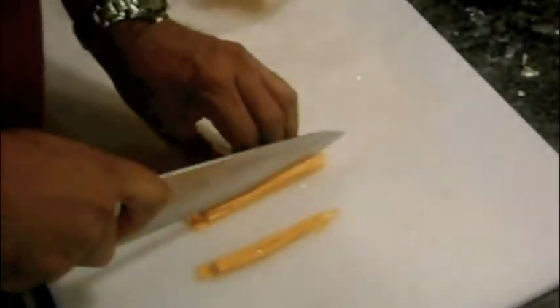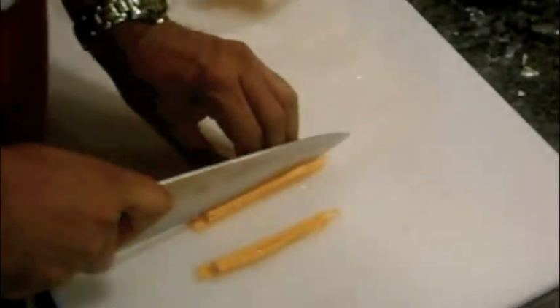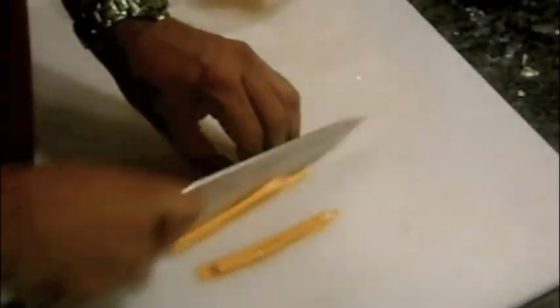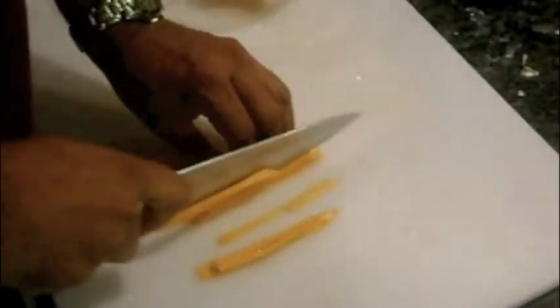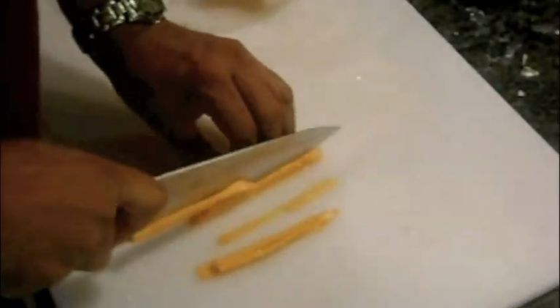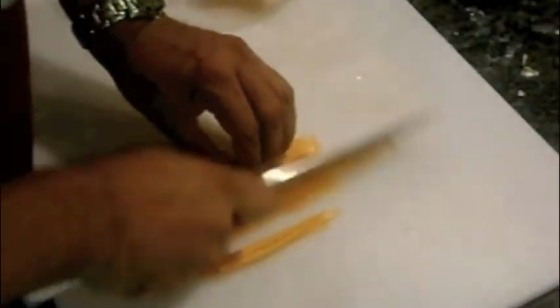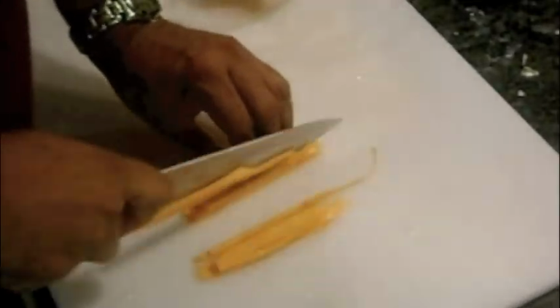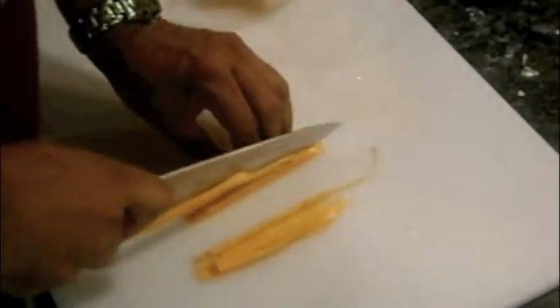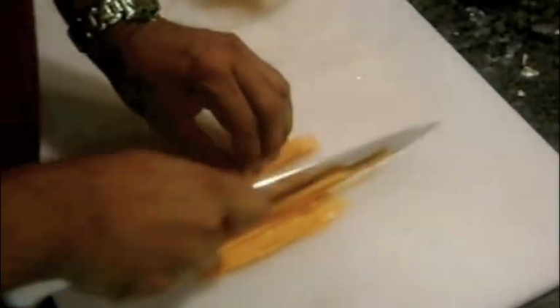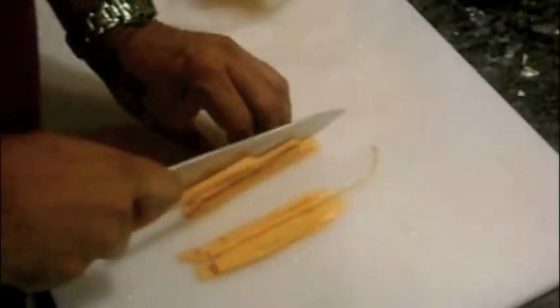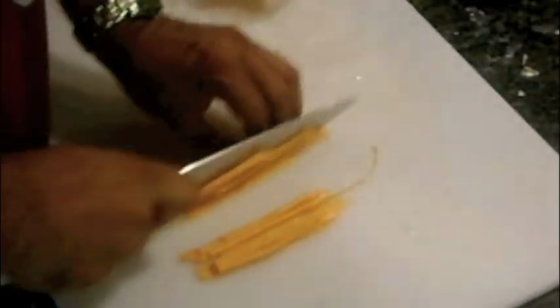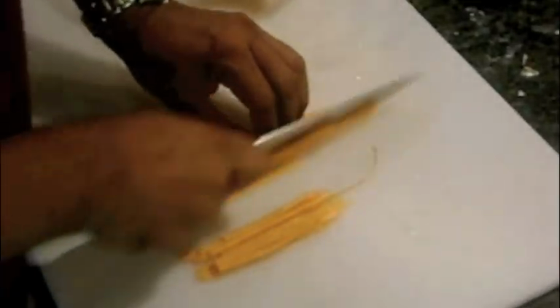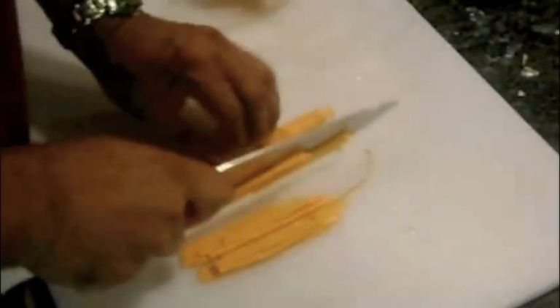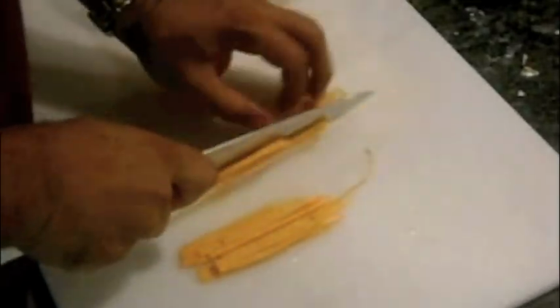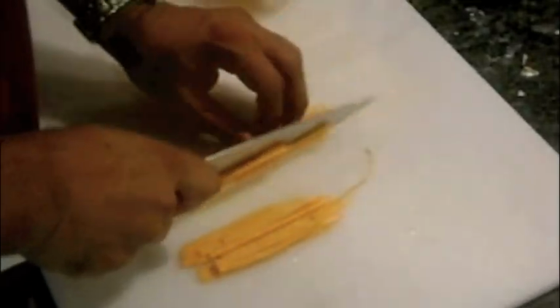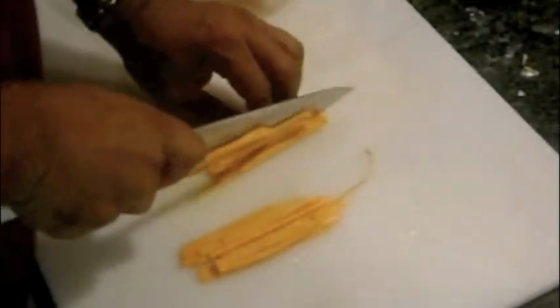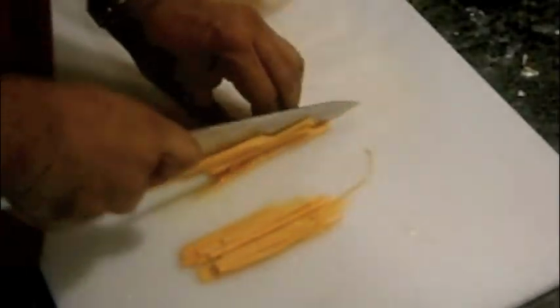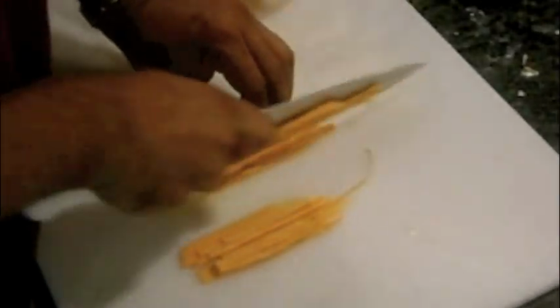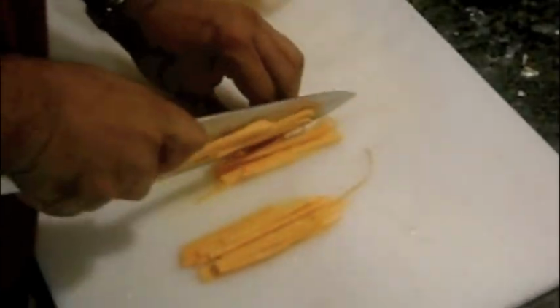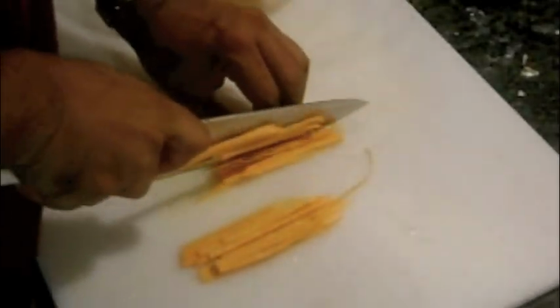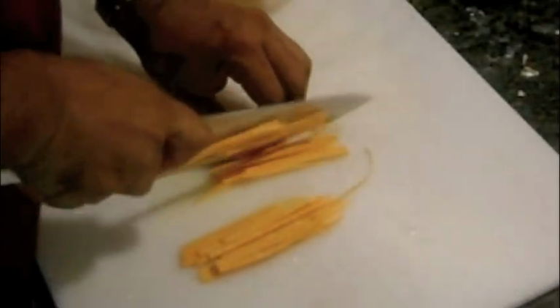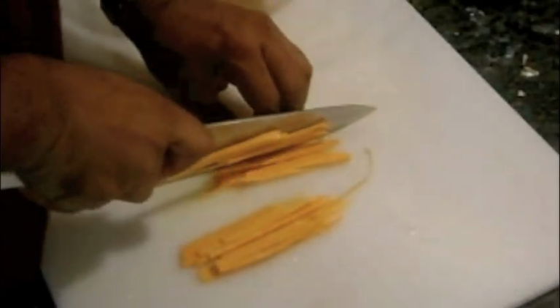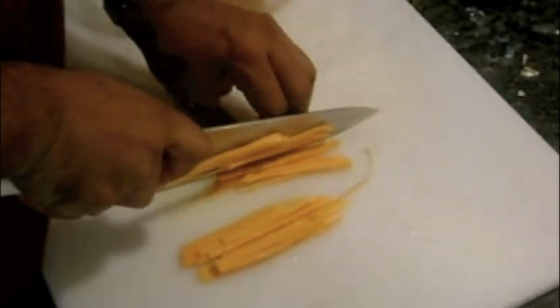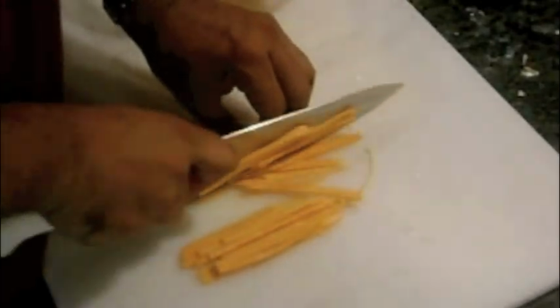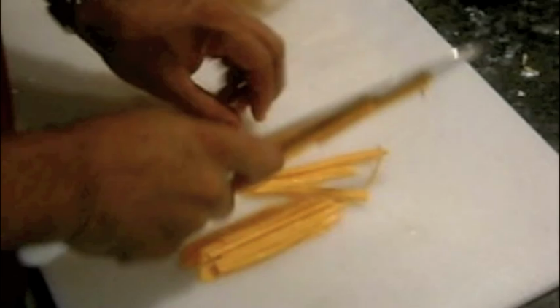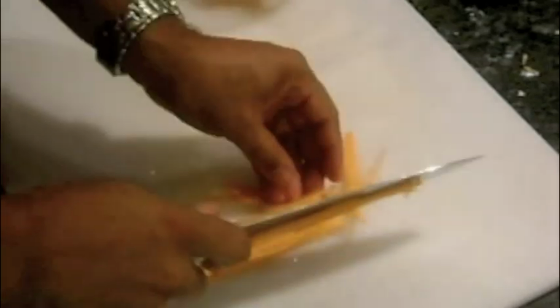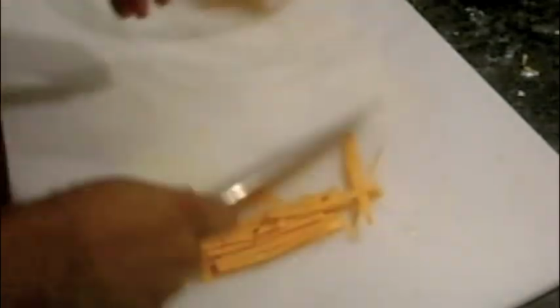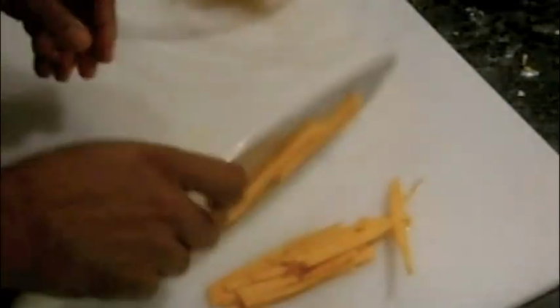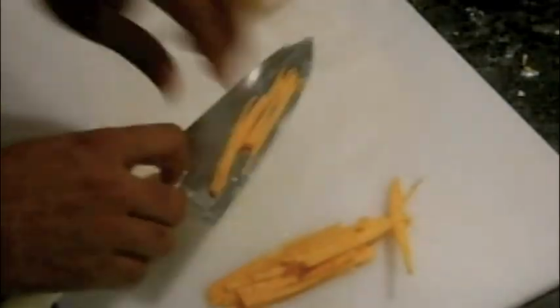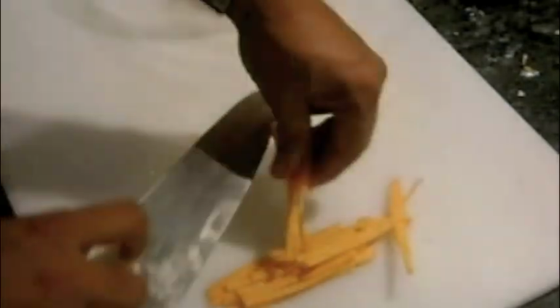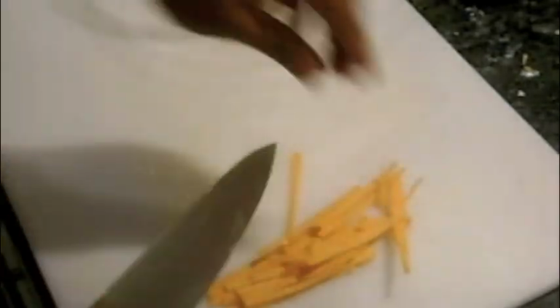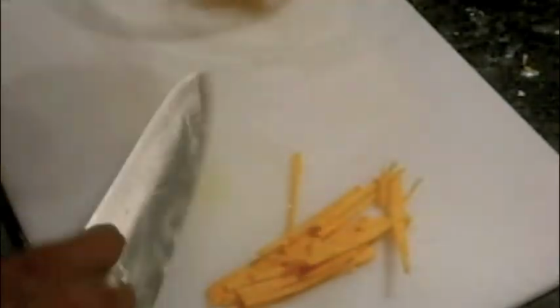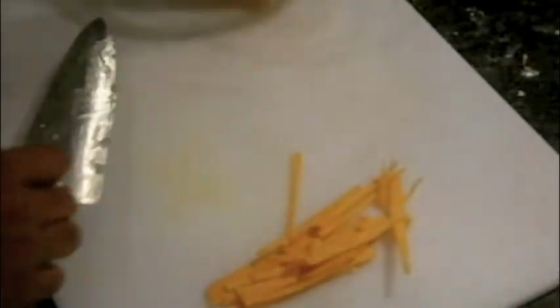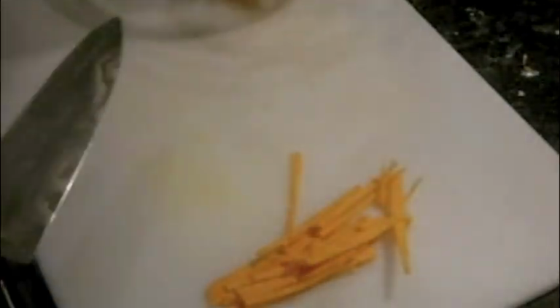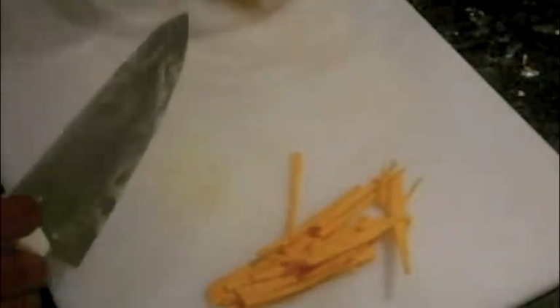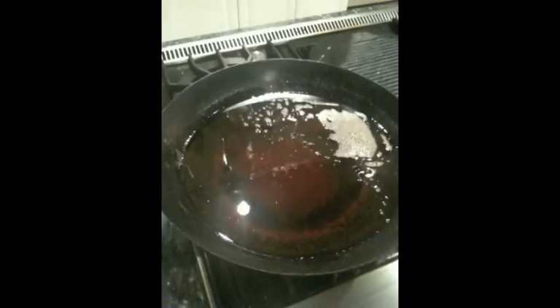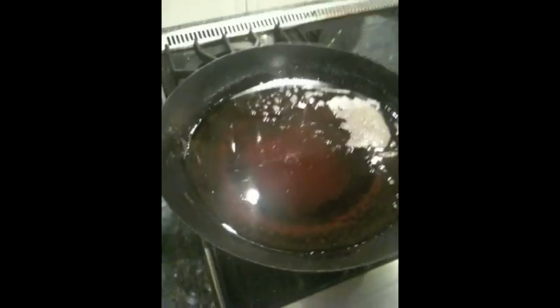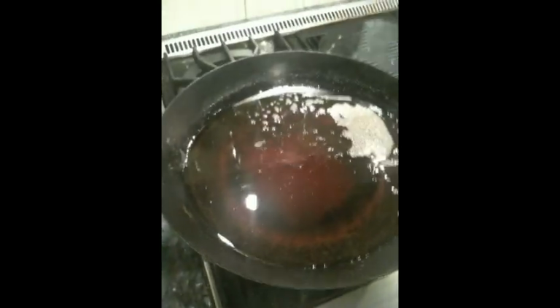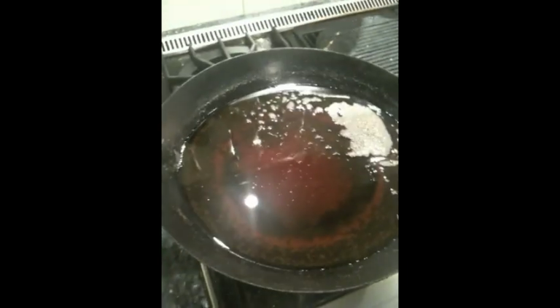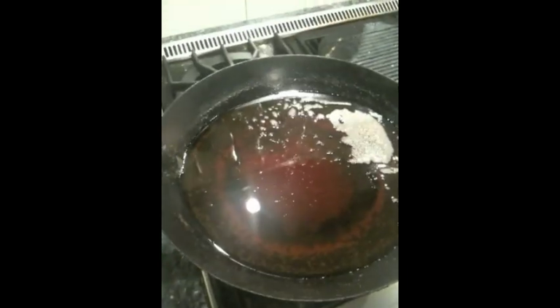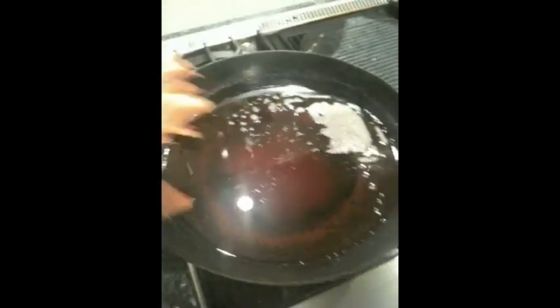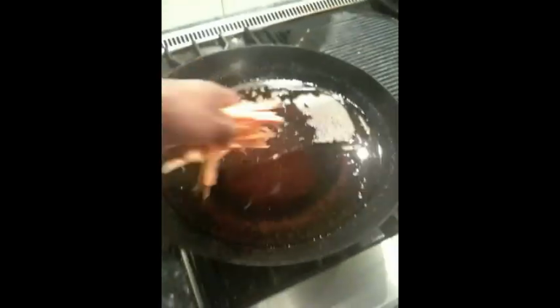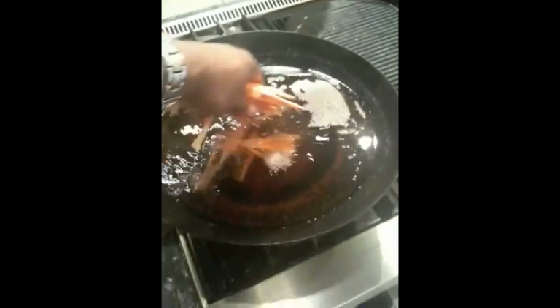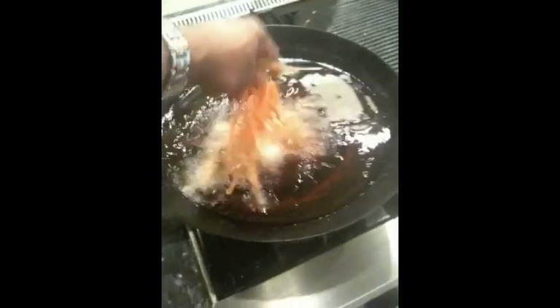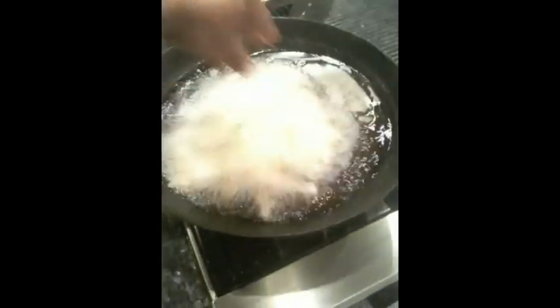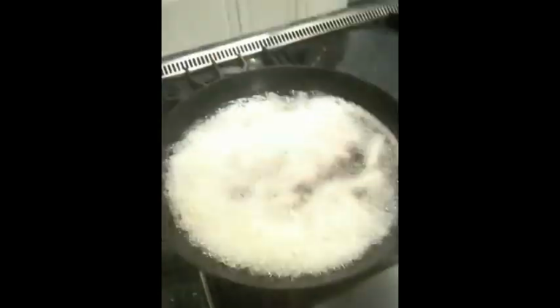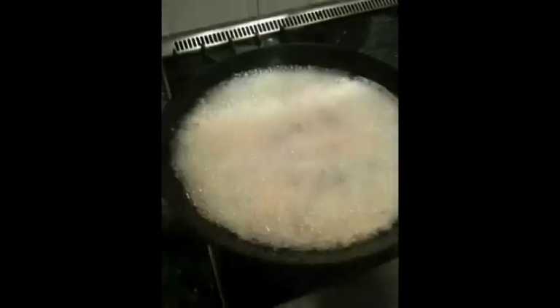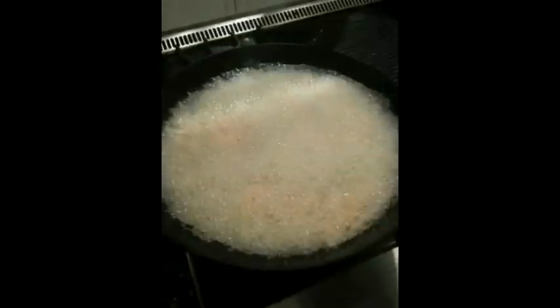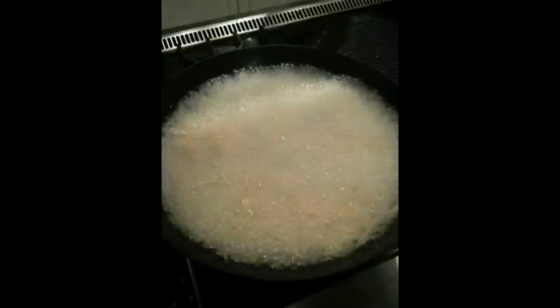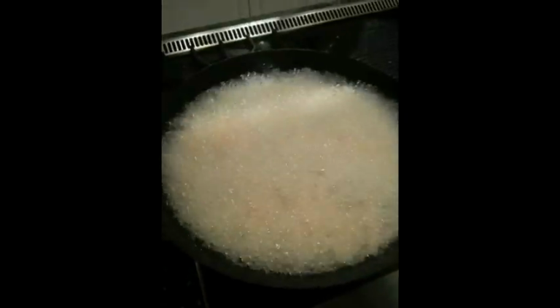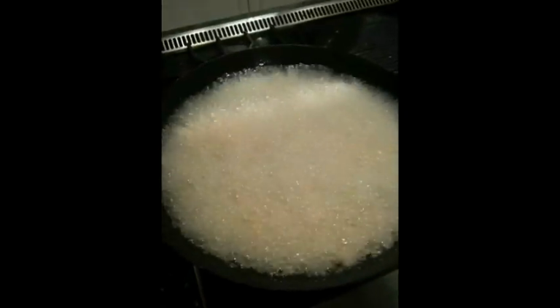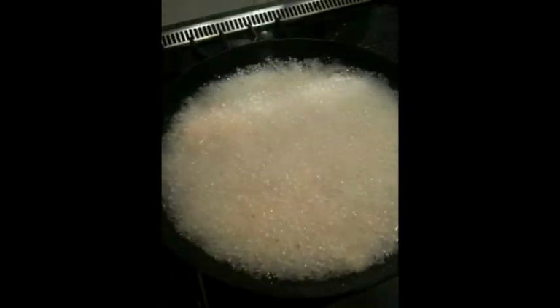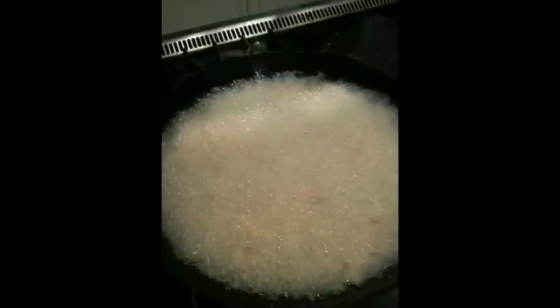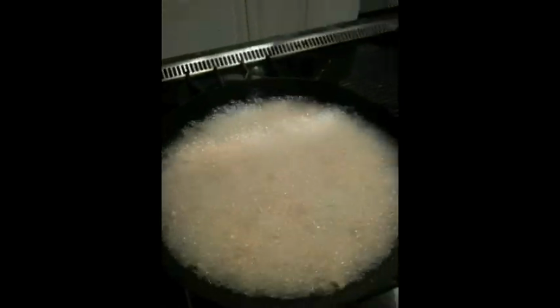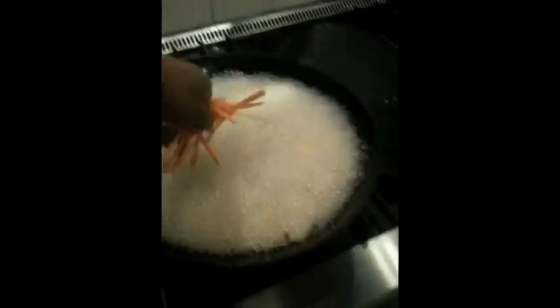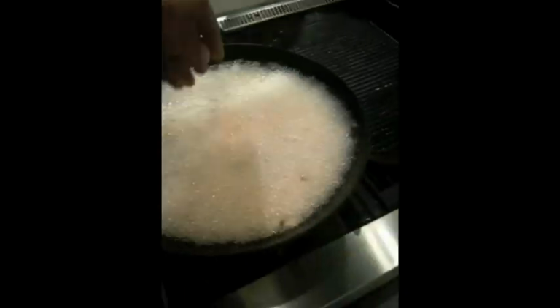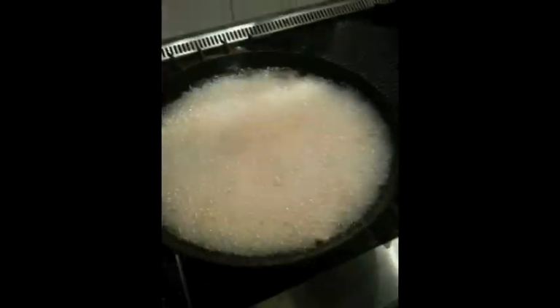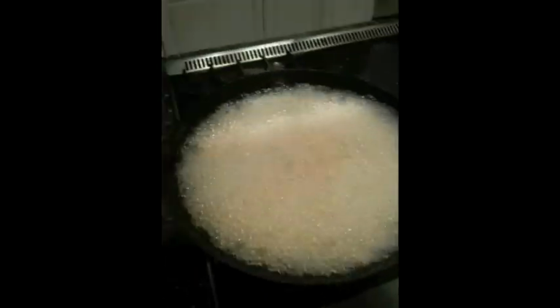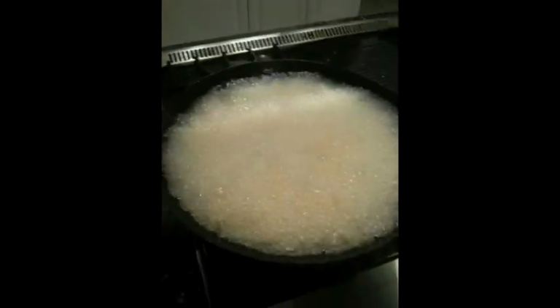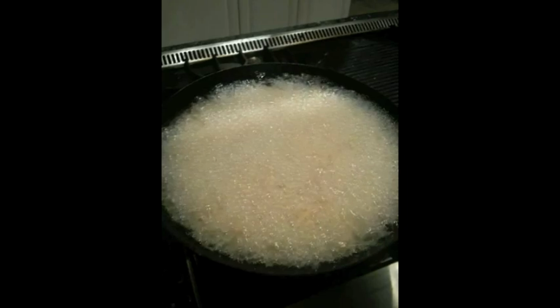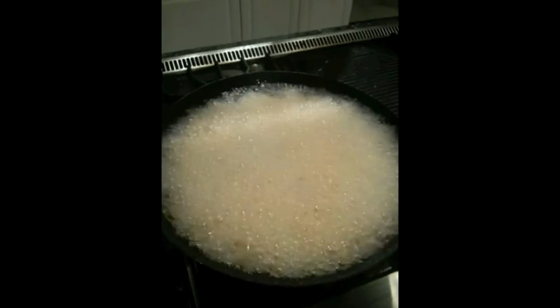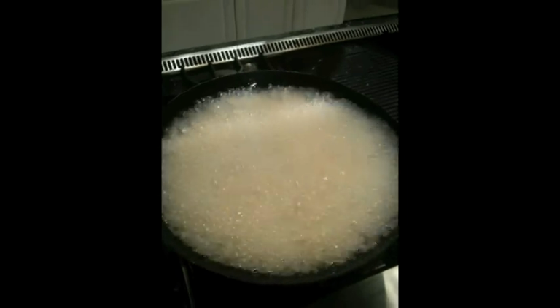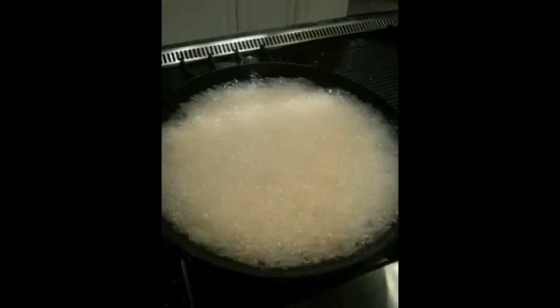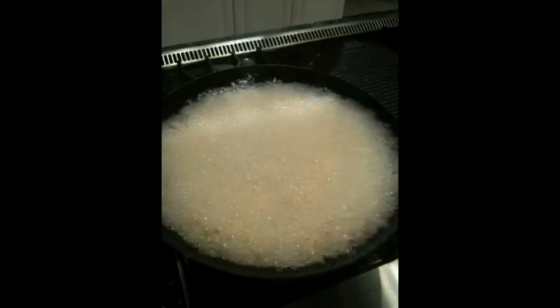Add slices of the sweet potato cut into thin matchsticks and add to 350 degree canola oil for six to seven minutes.